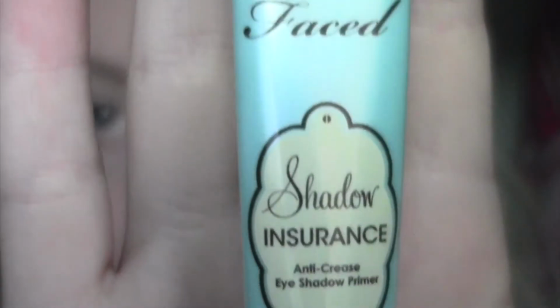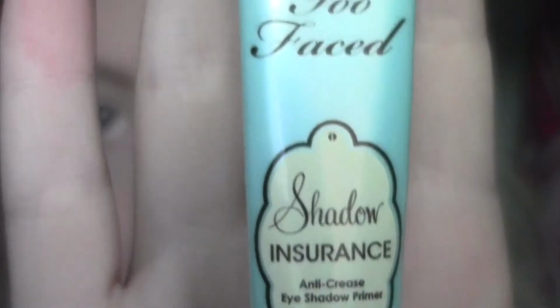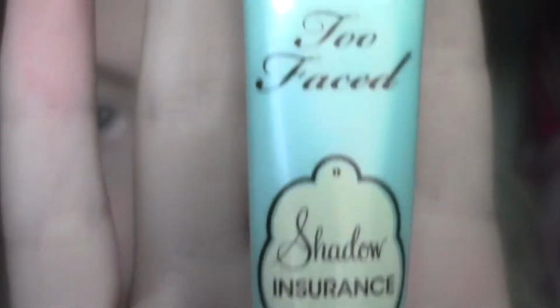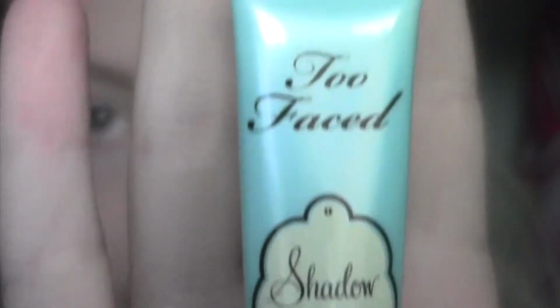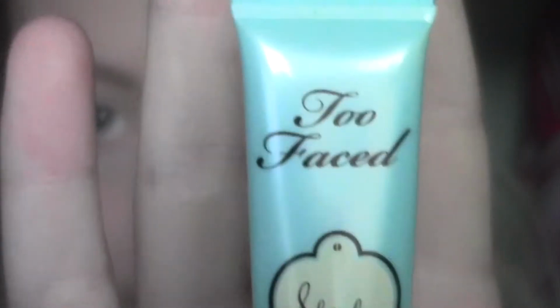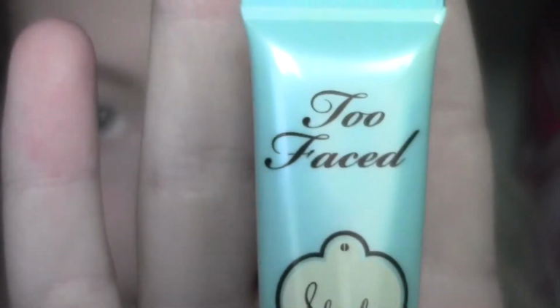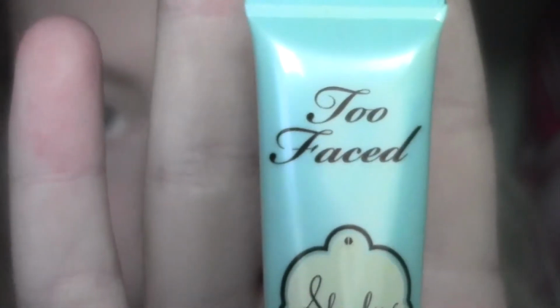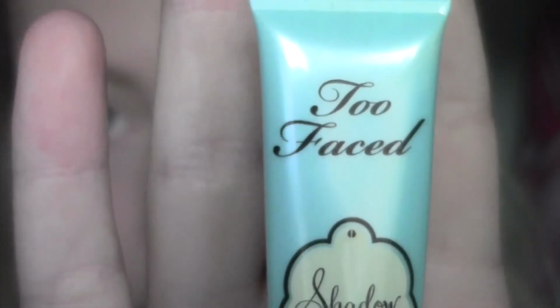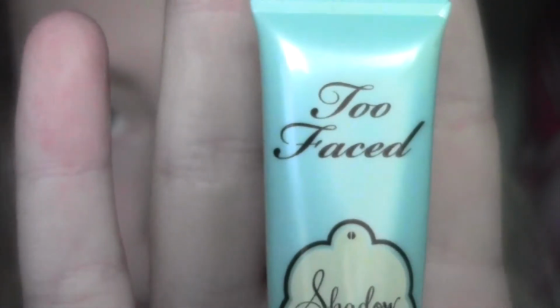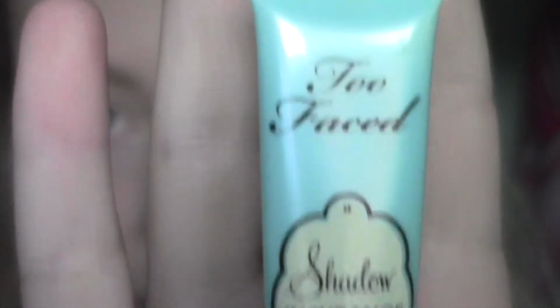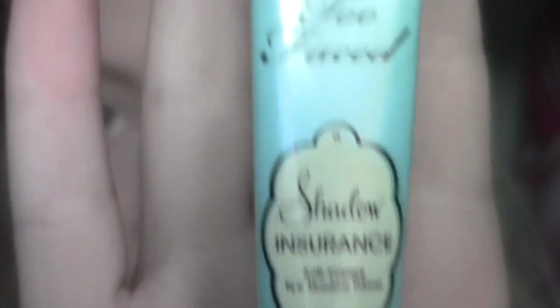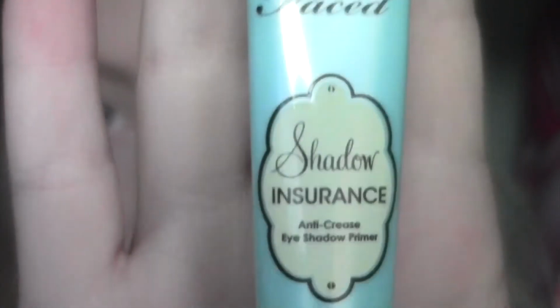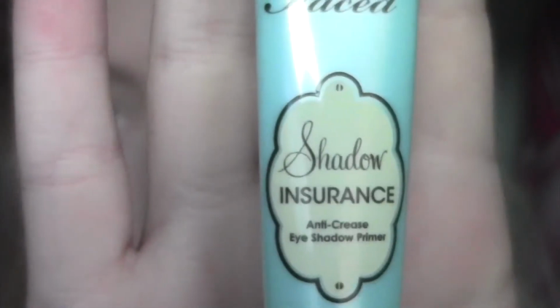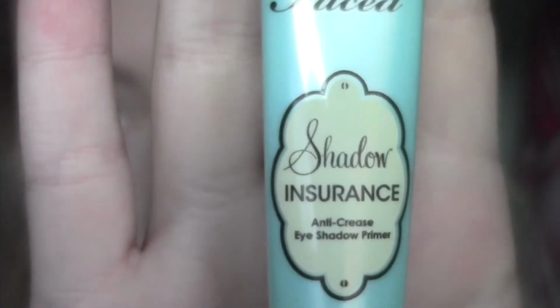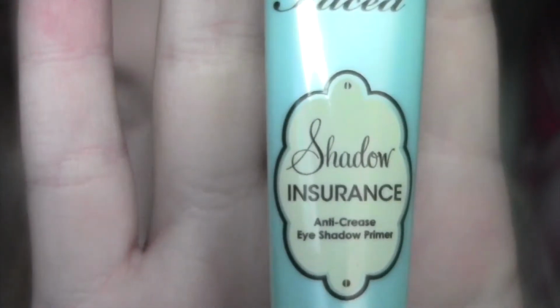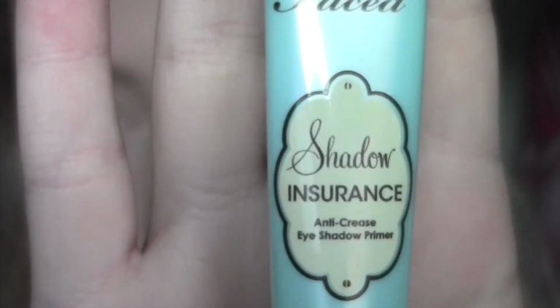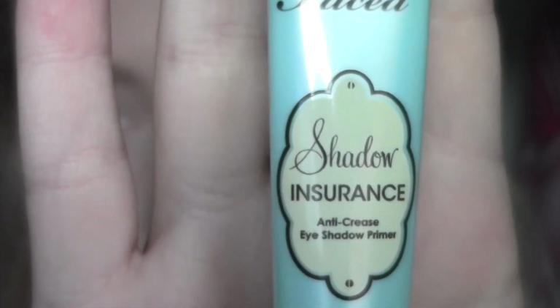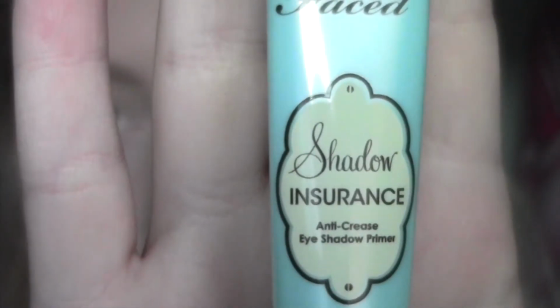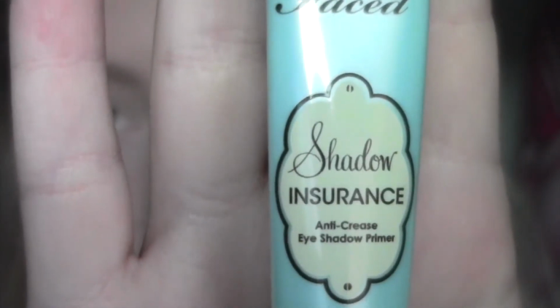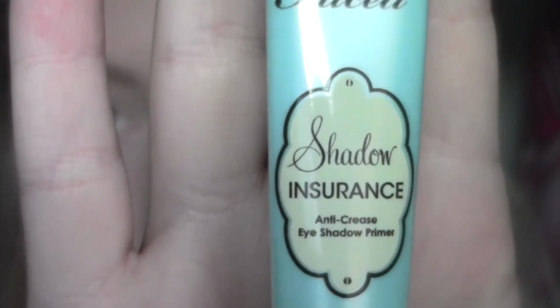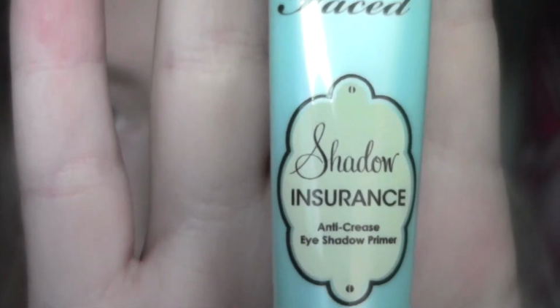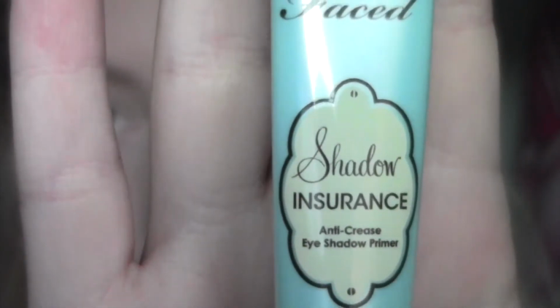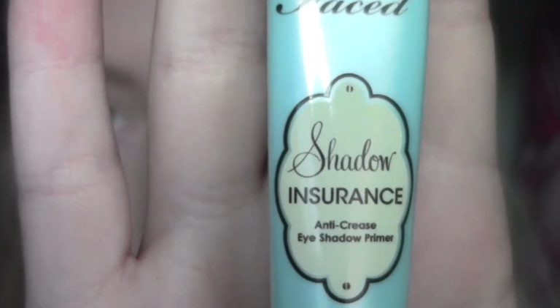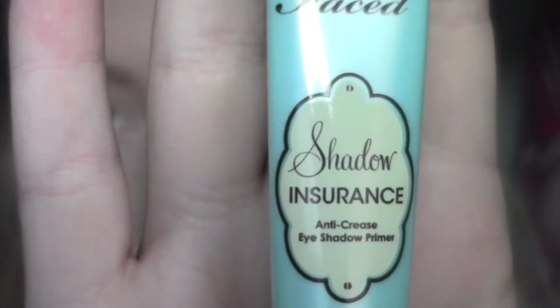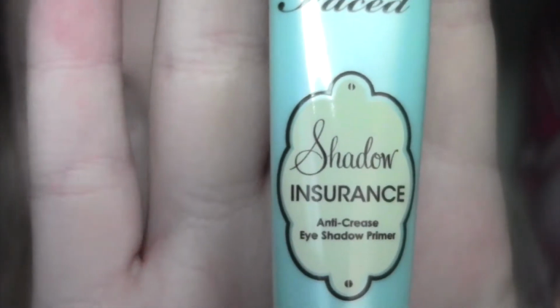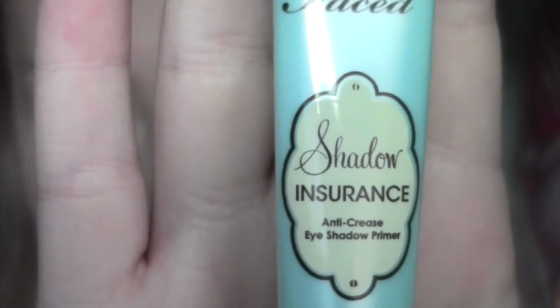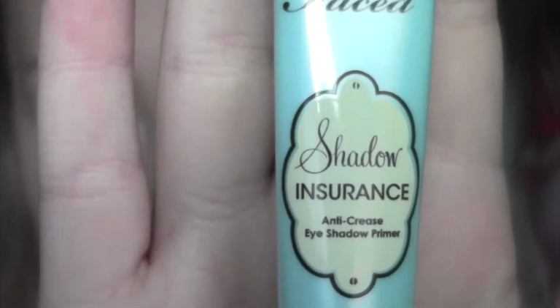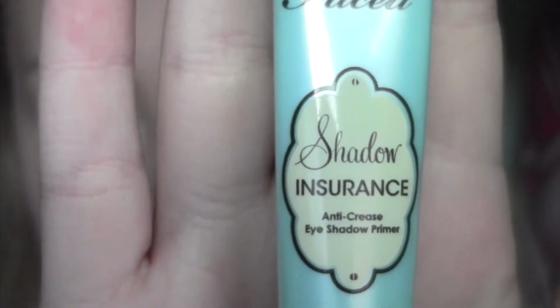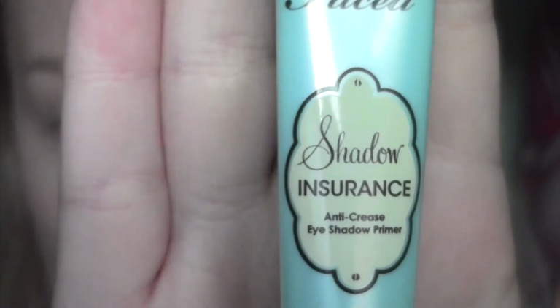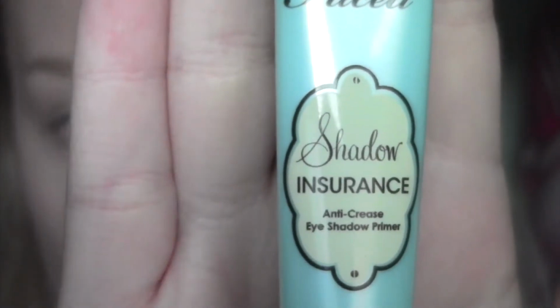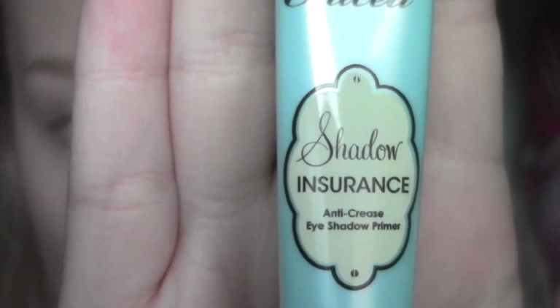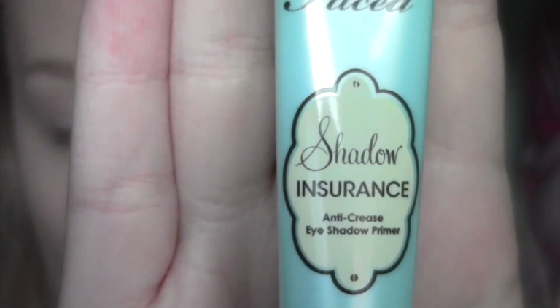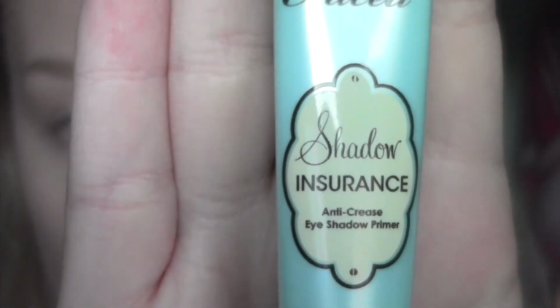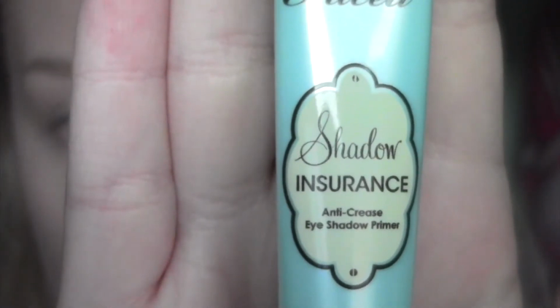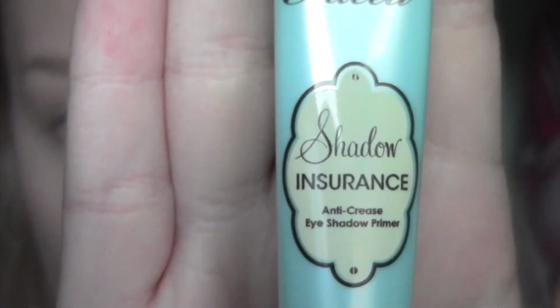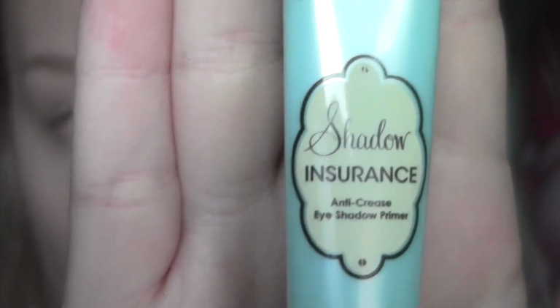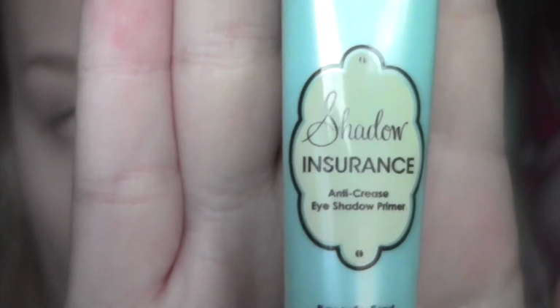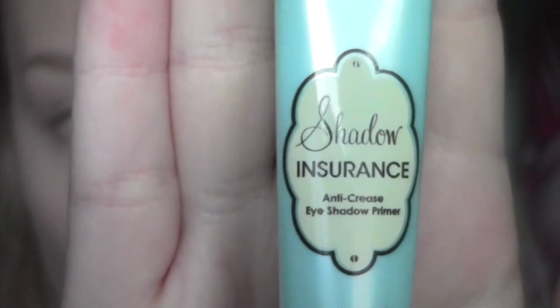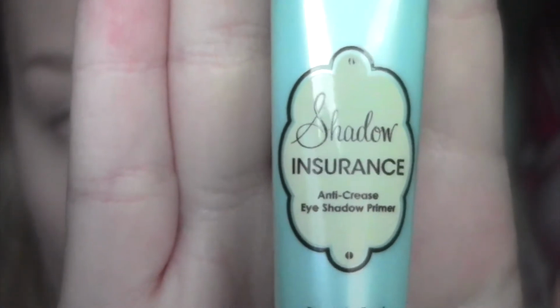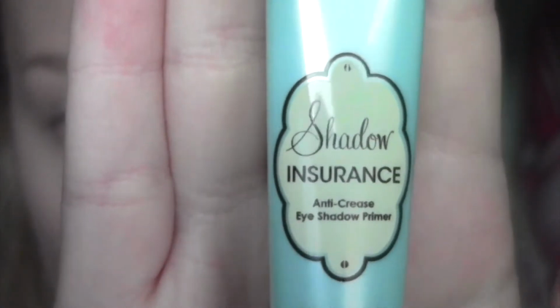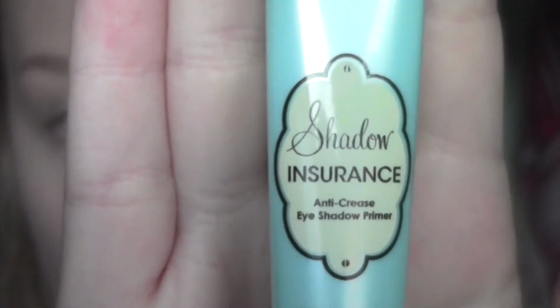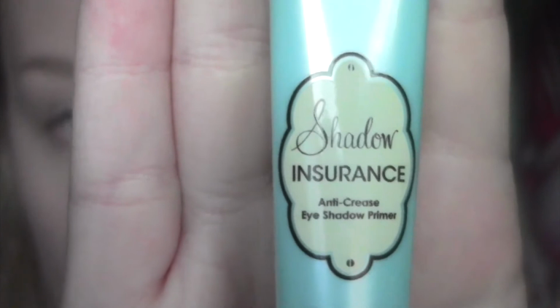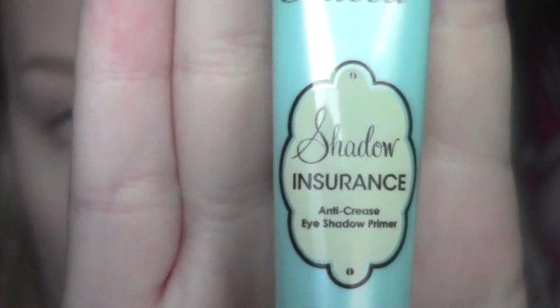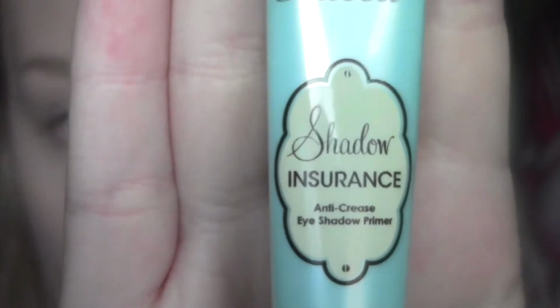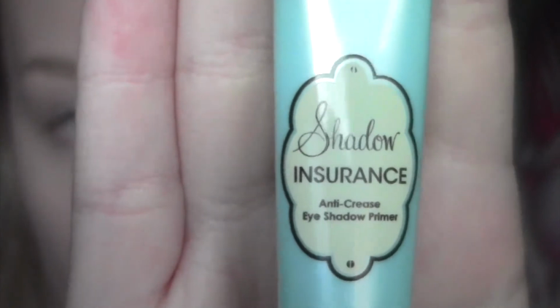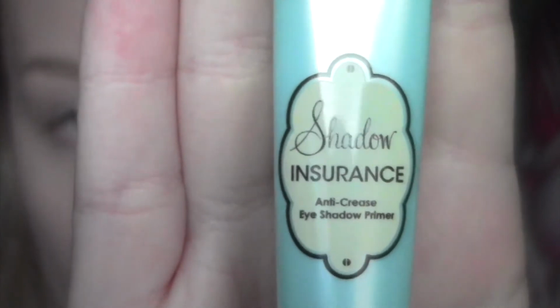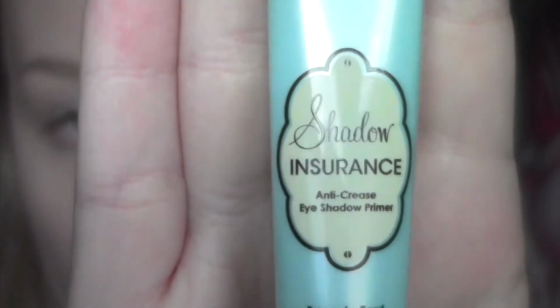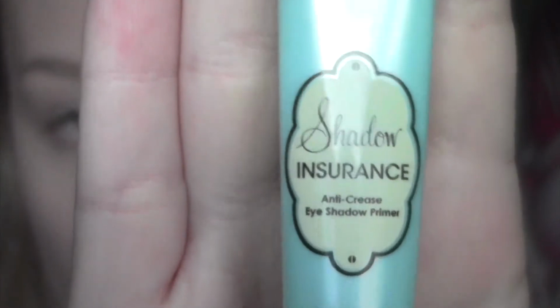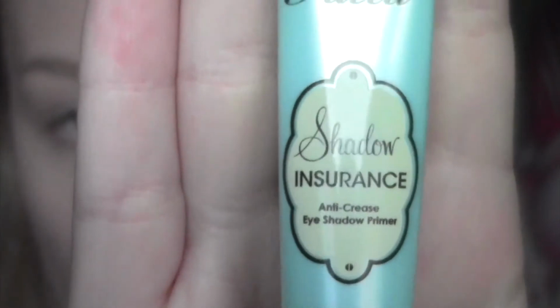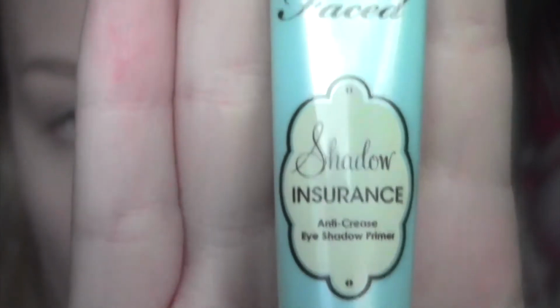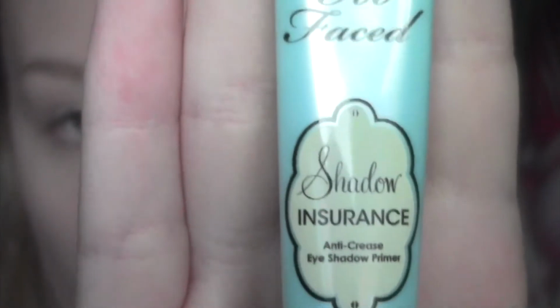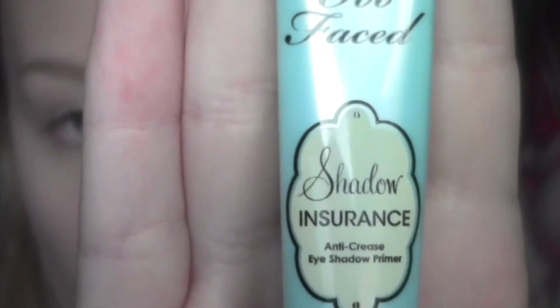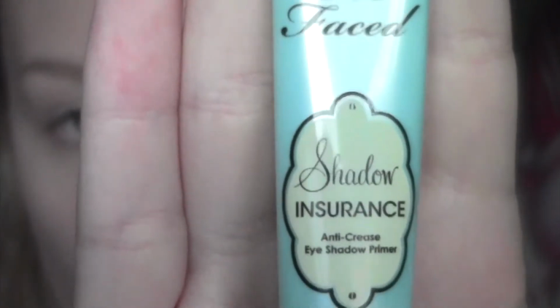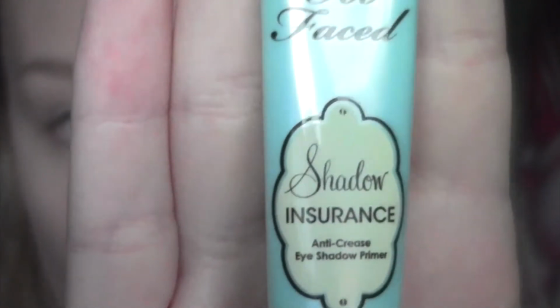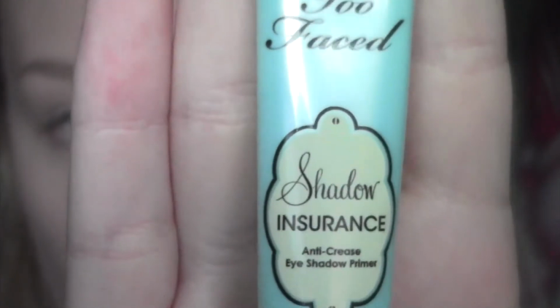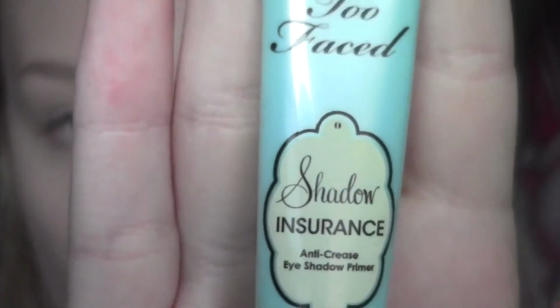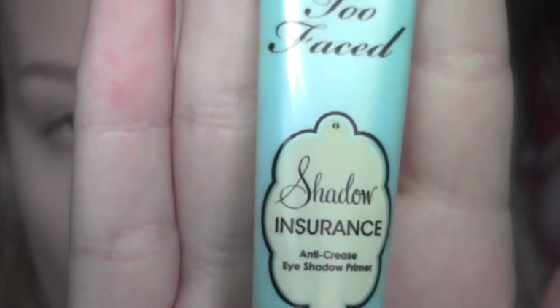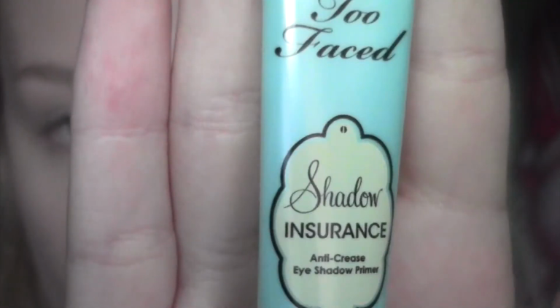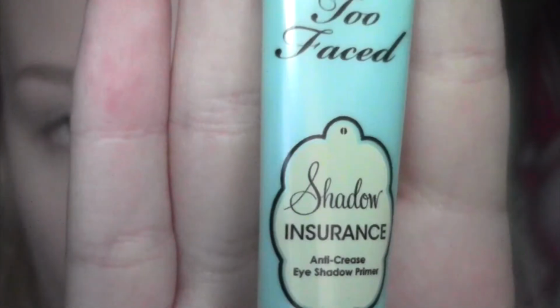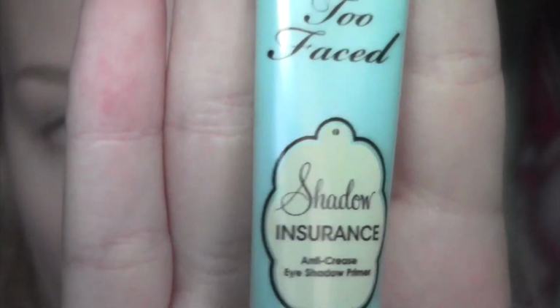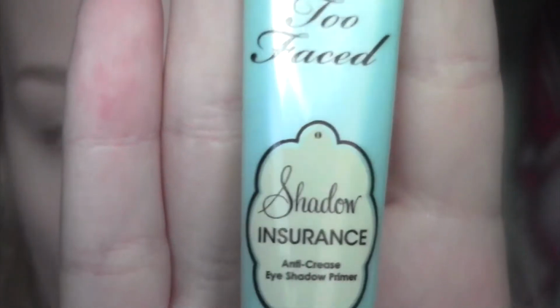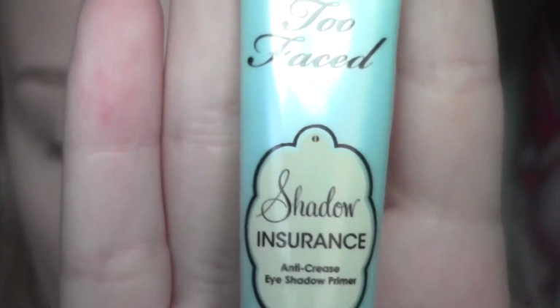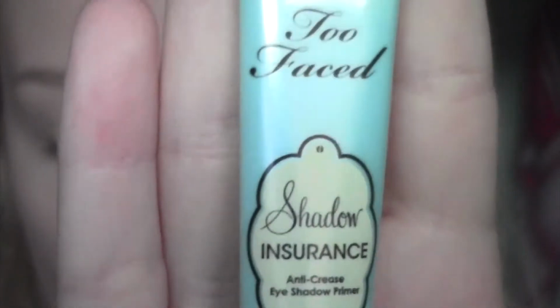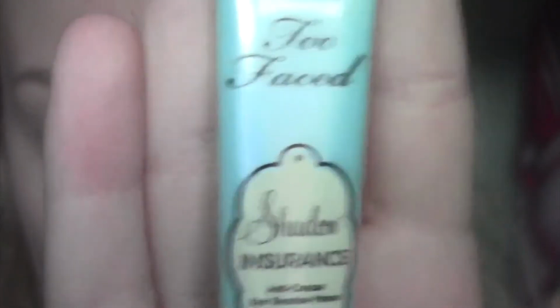Taking Too Faced Shadow Insurance, I'm going to pop that all the way on the lid from lash line to brow bone, just to prime for the eyeshadow.